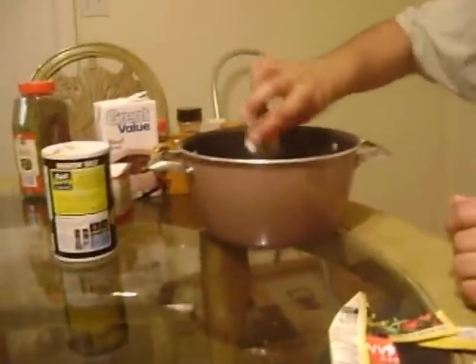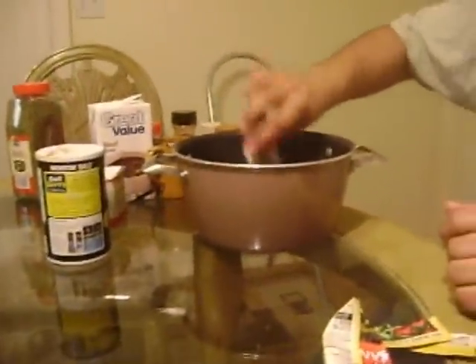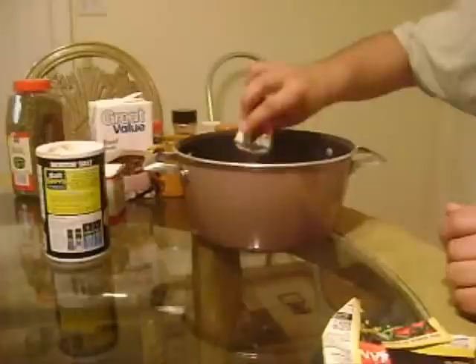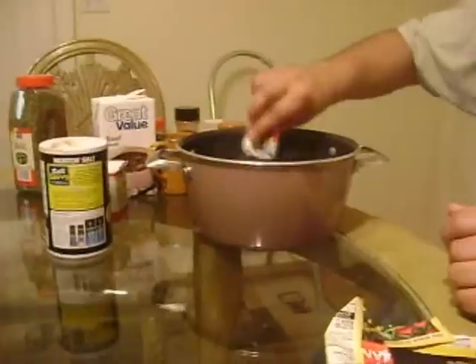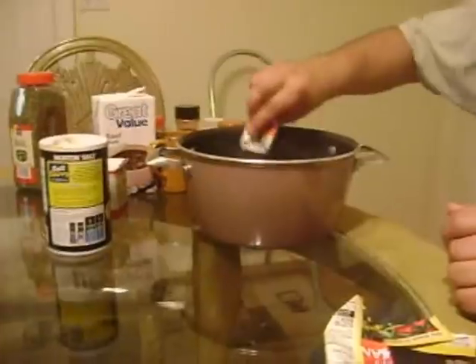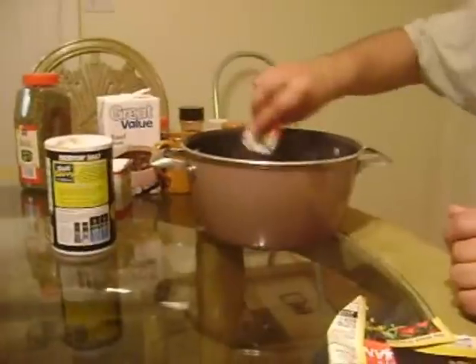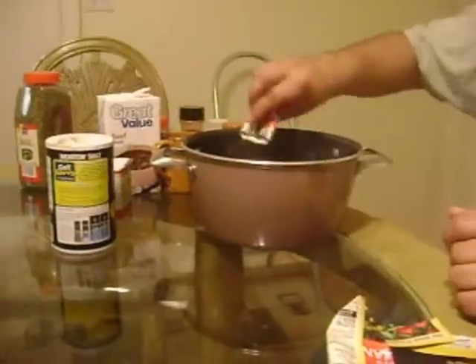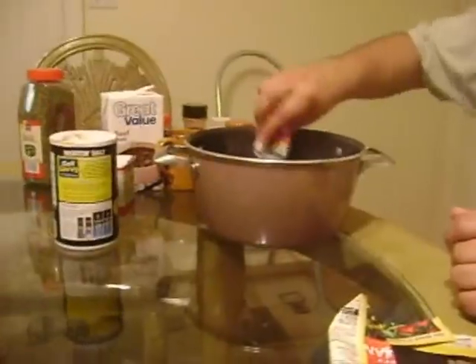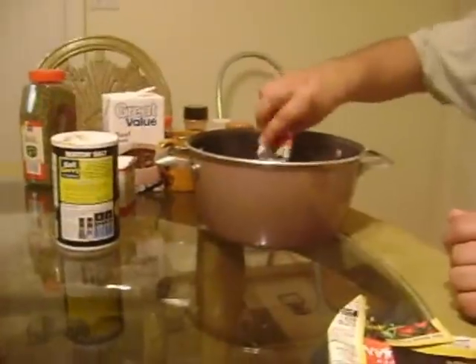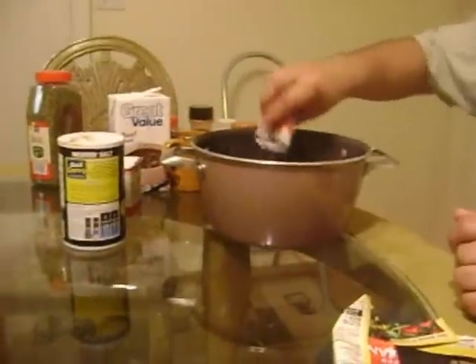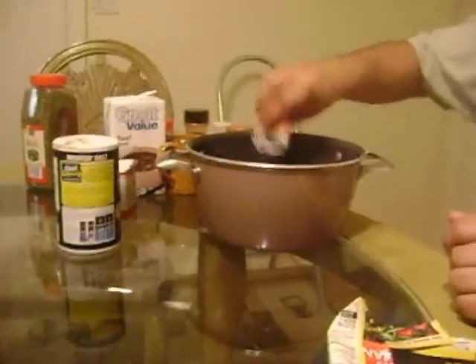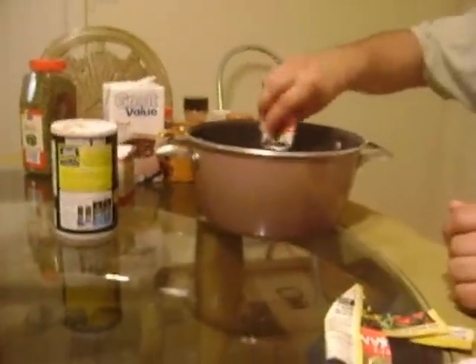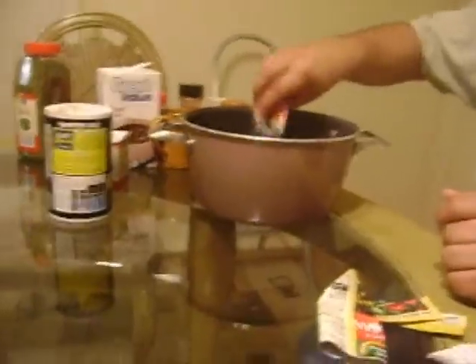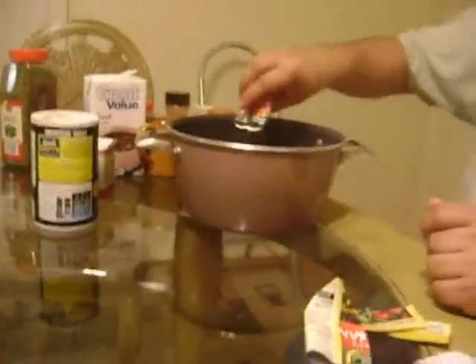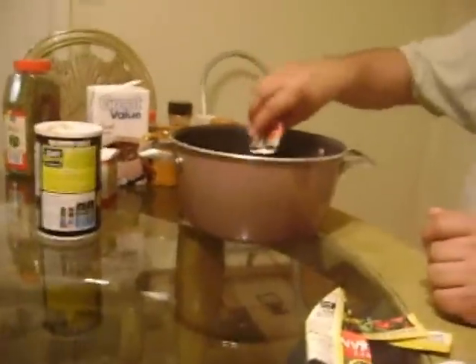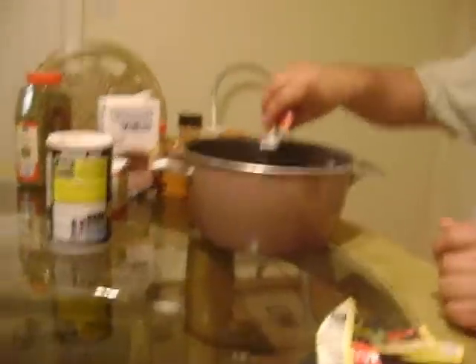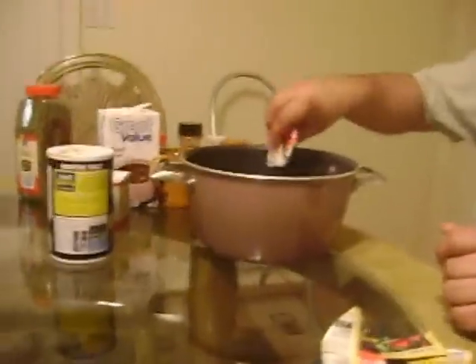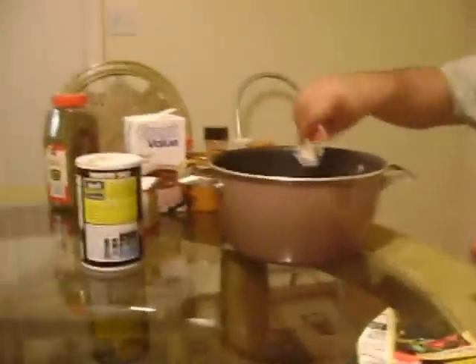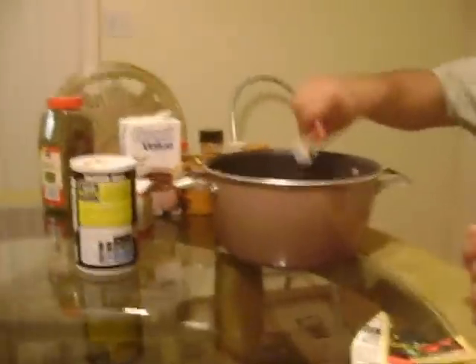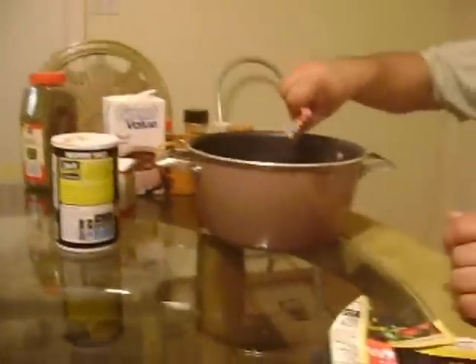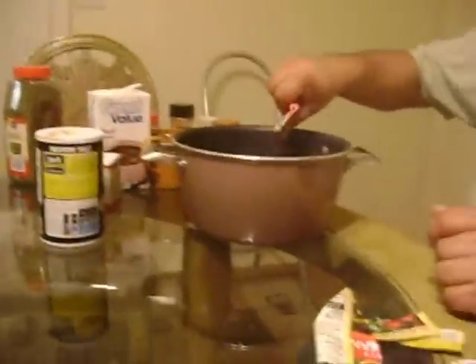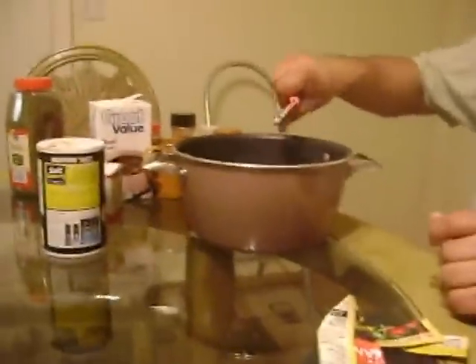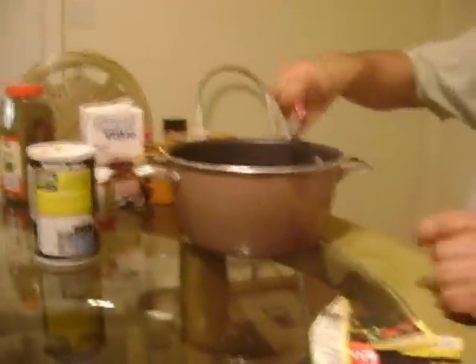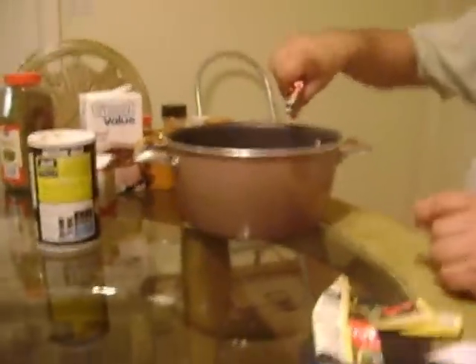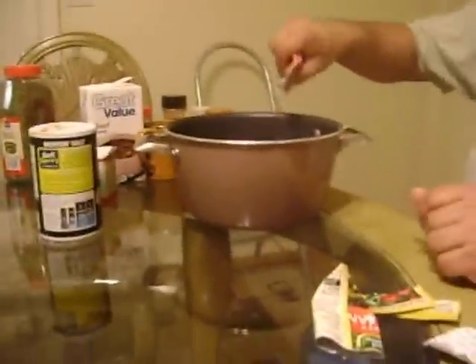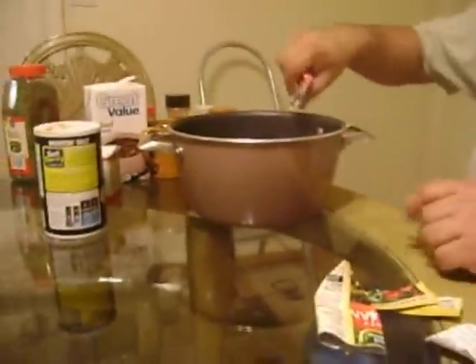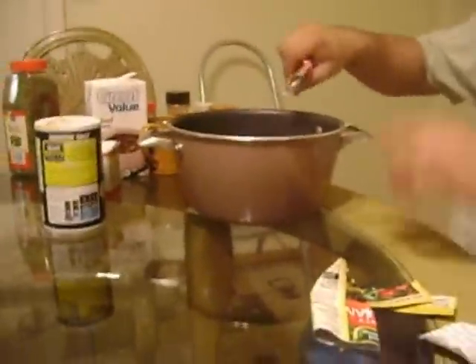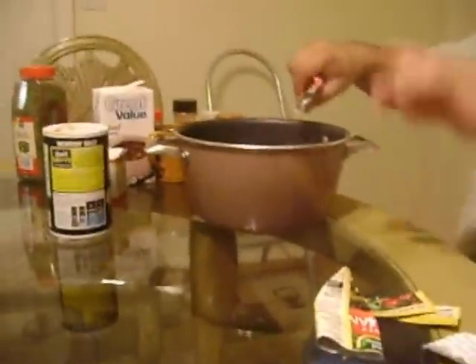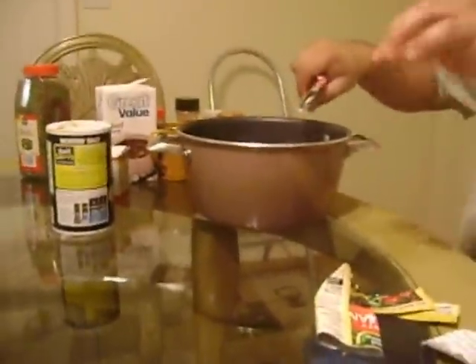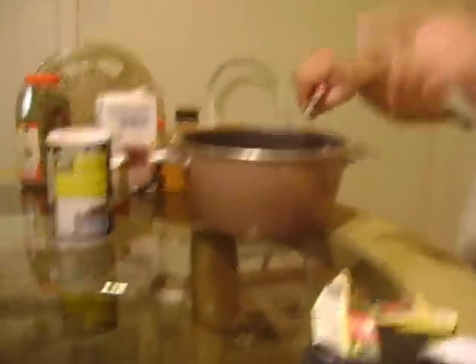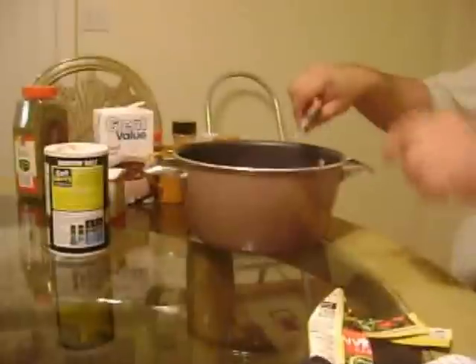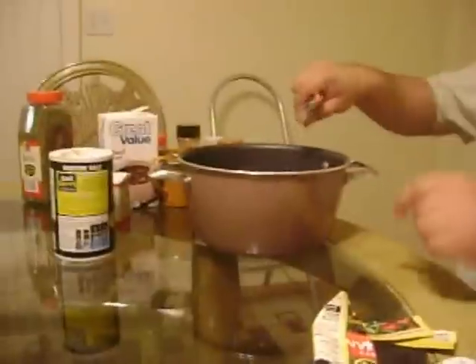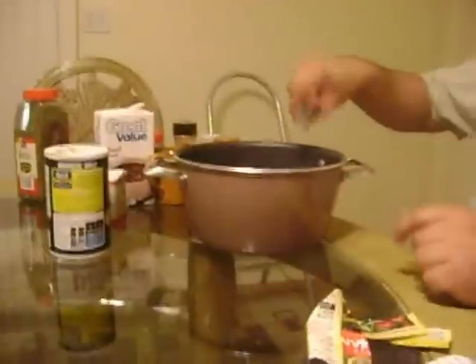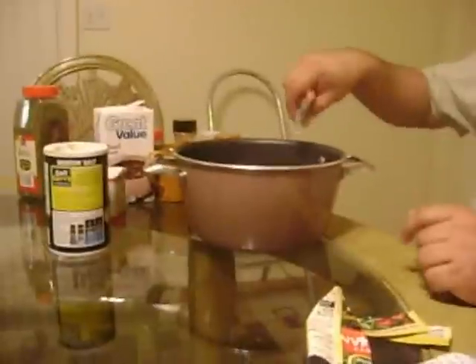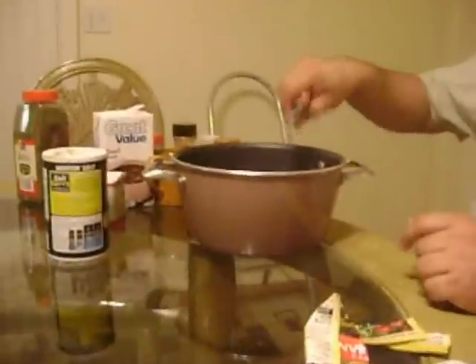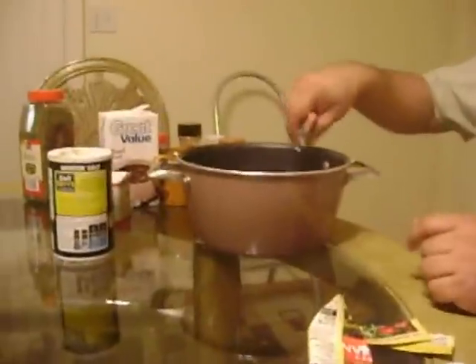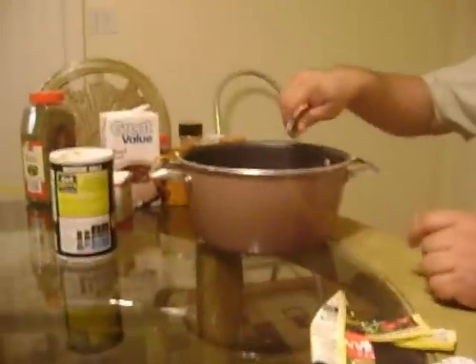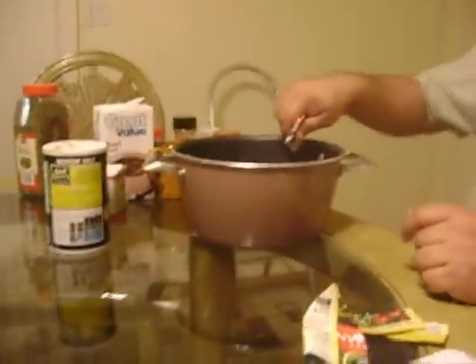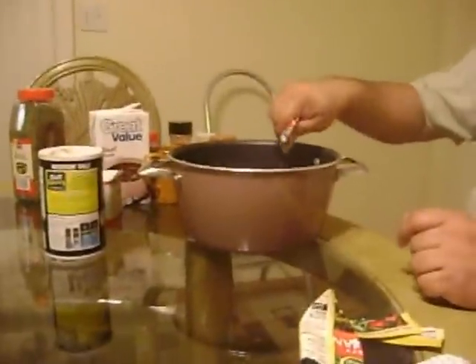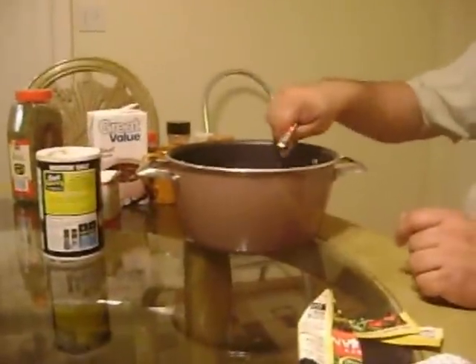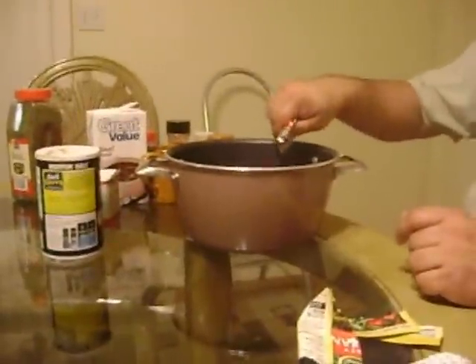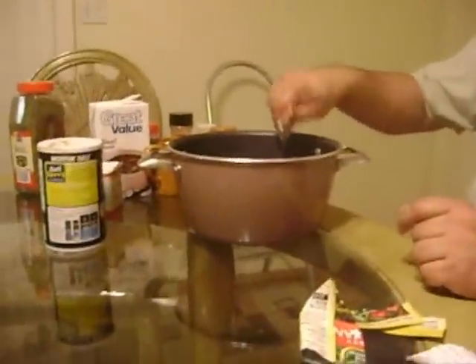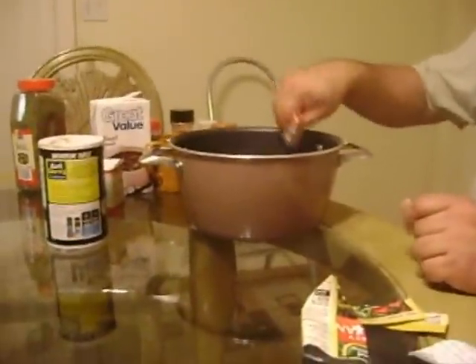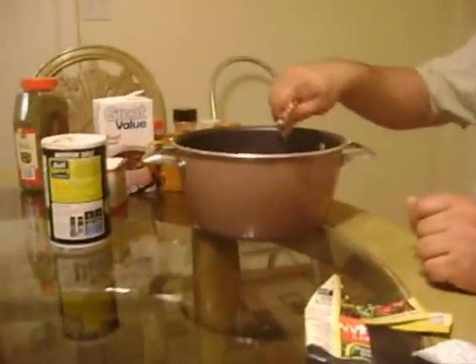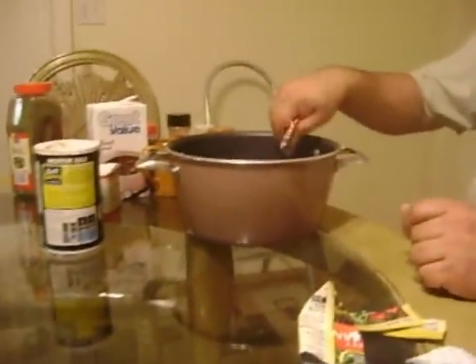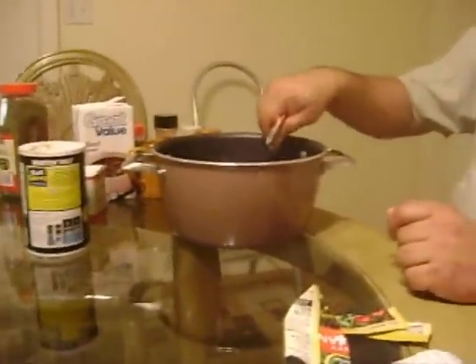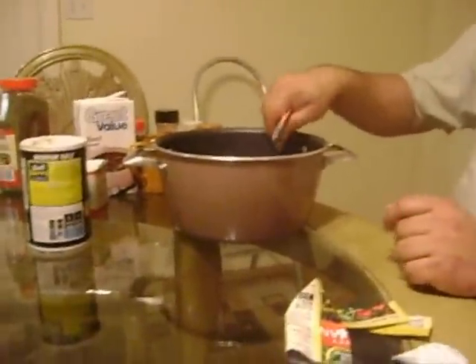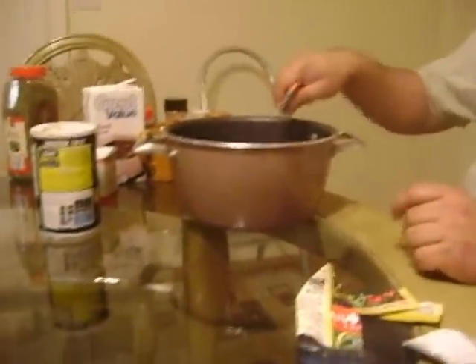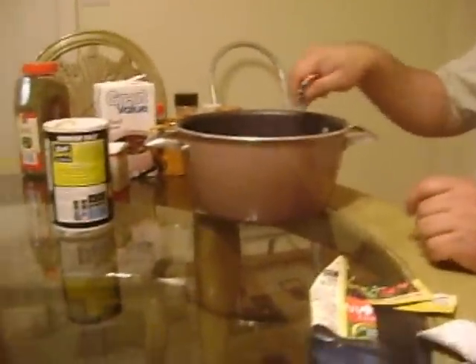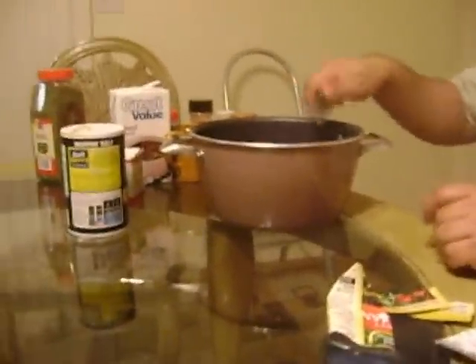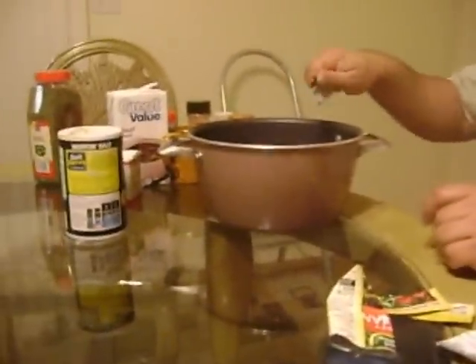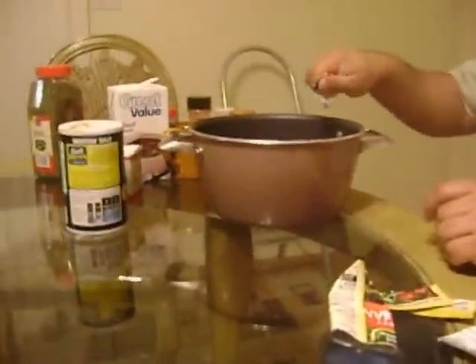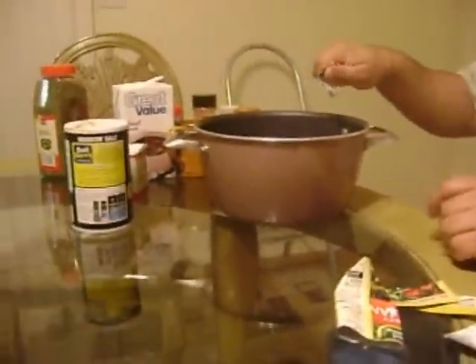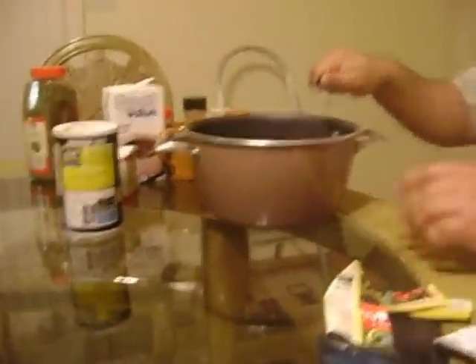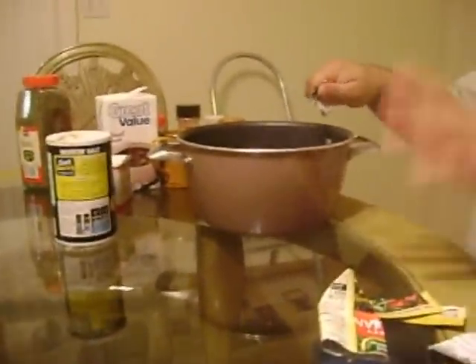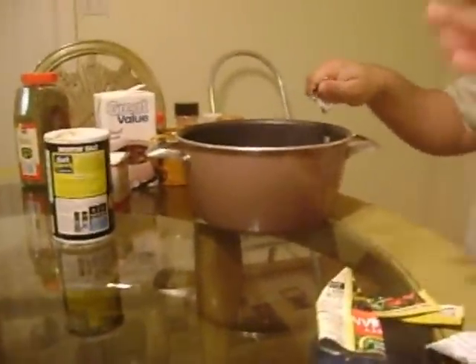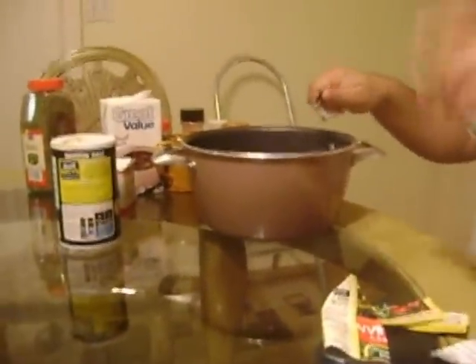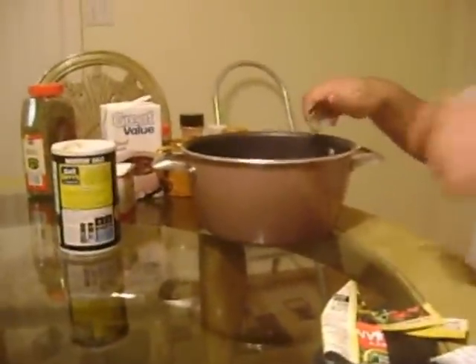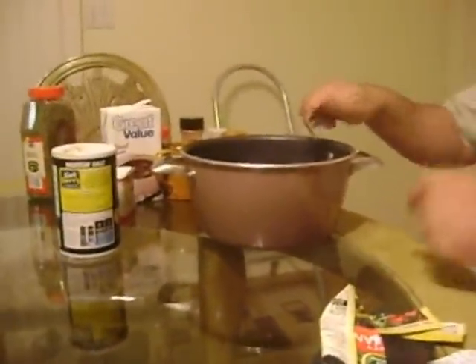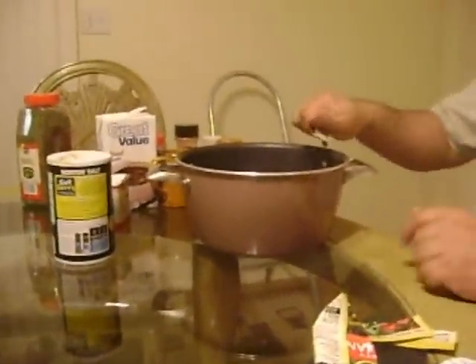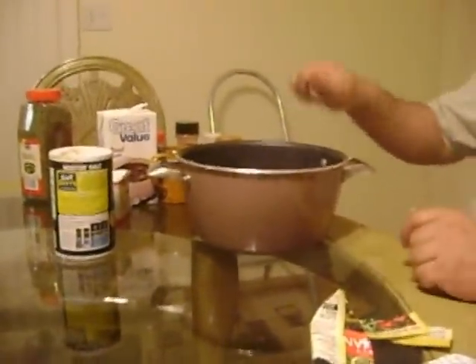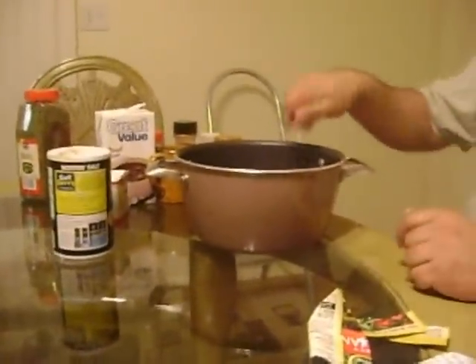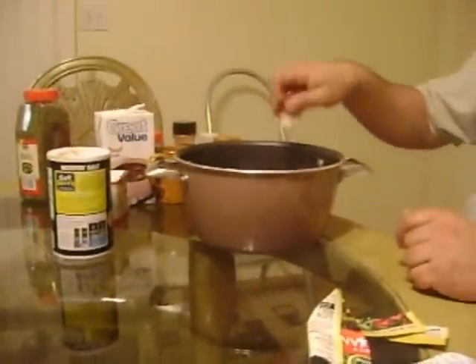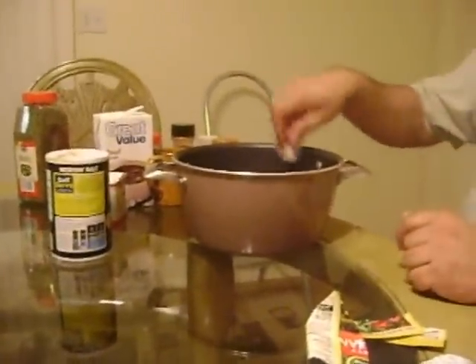We're going to throw this in the pot and bring it to a boil, and then pour it right over our meat in our slow cooker. We'll see you in a few minutes.